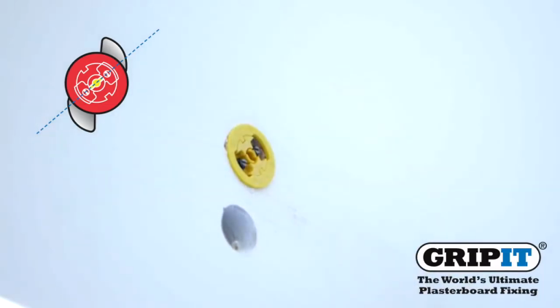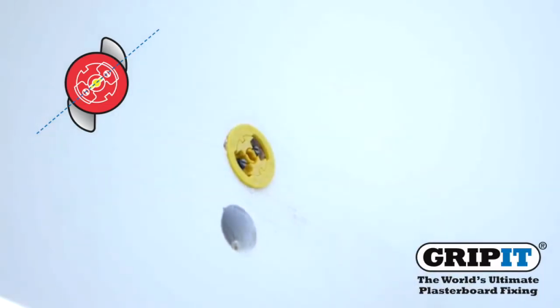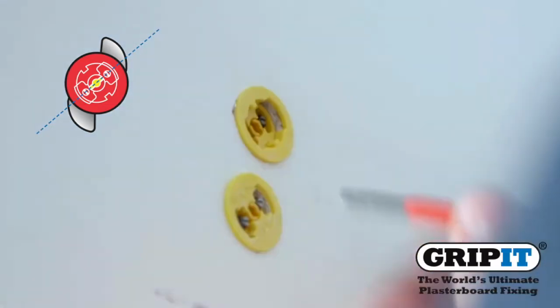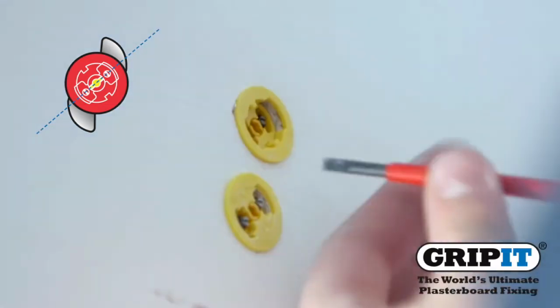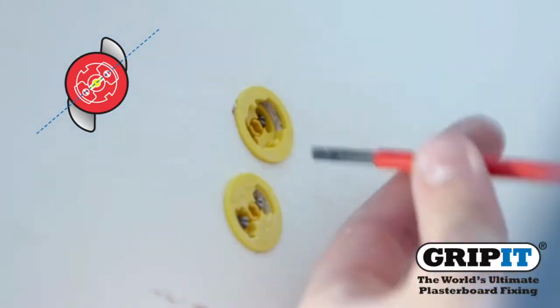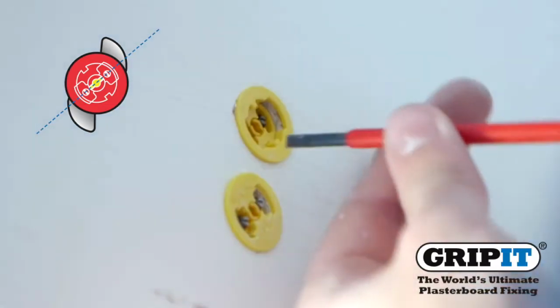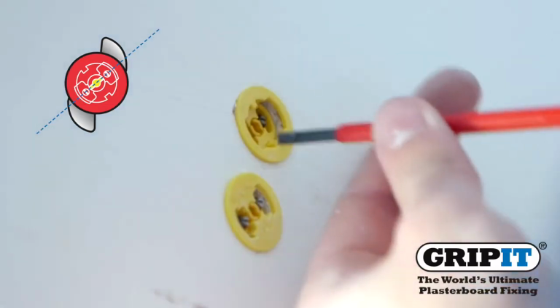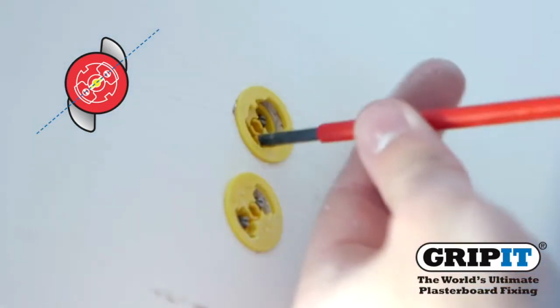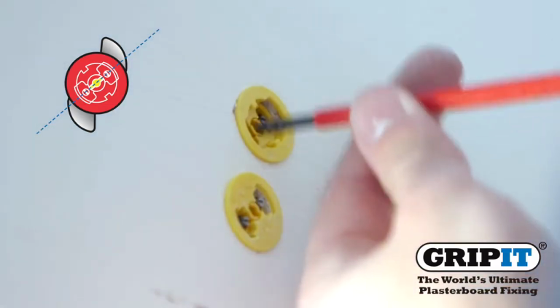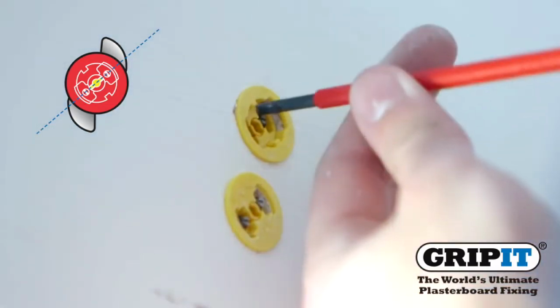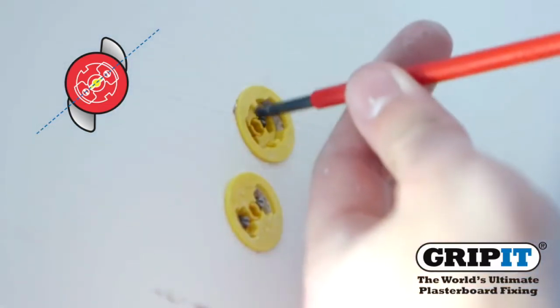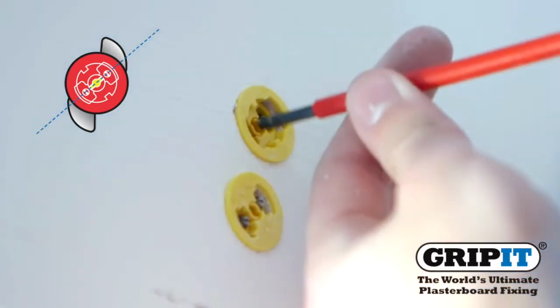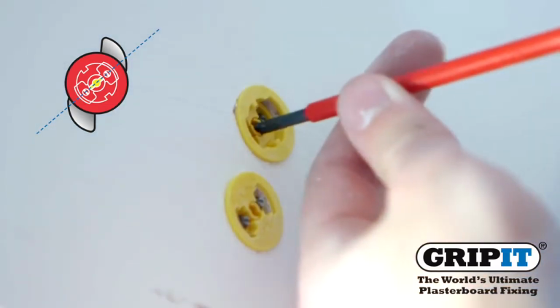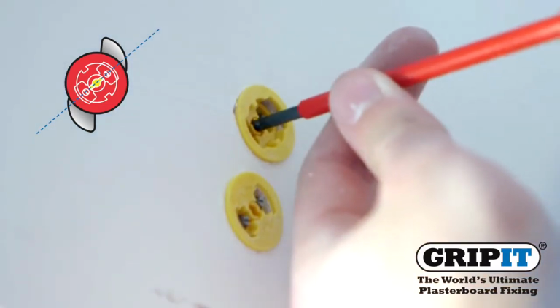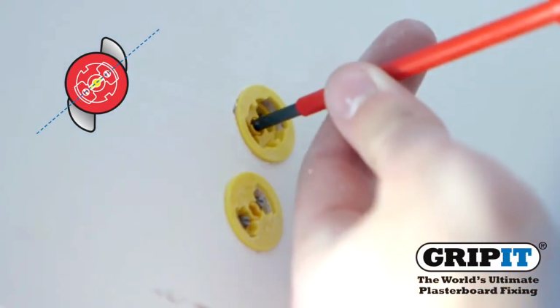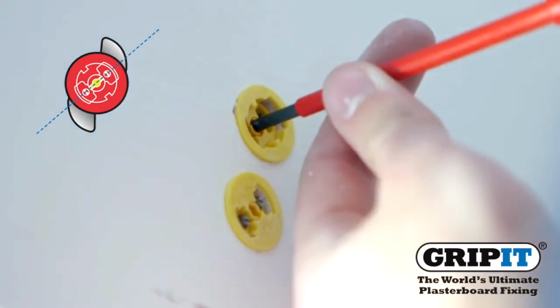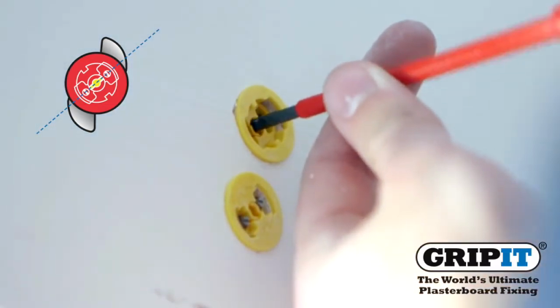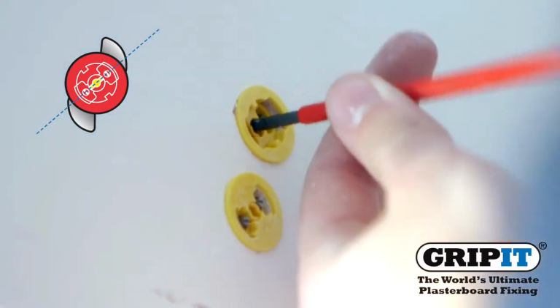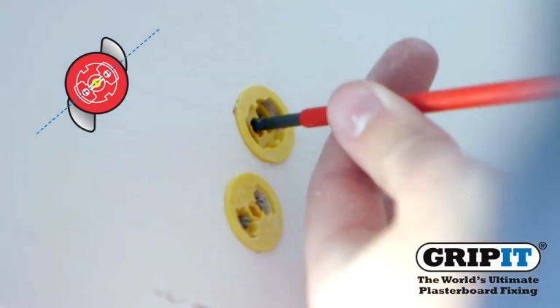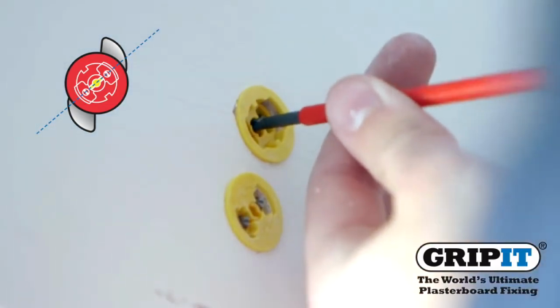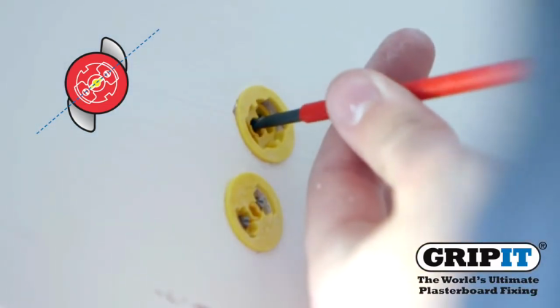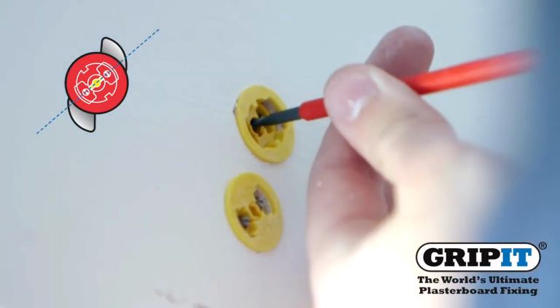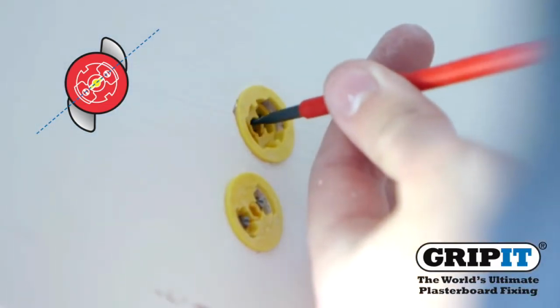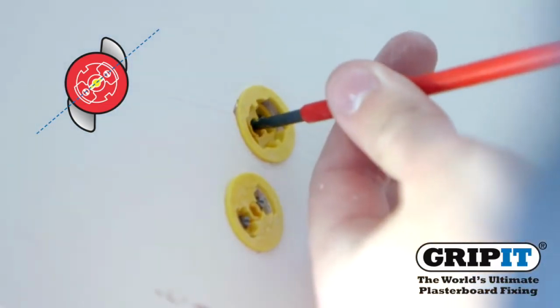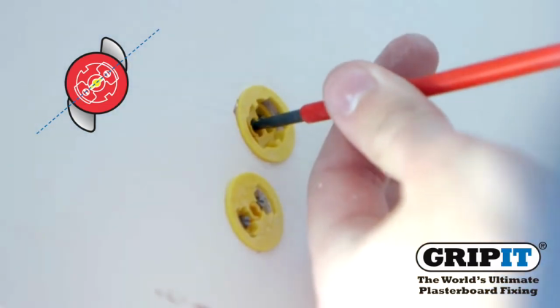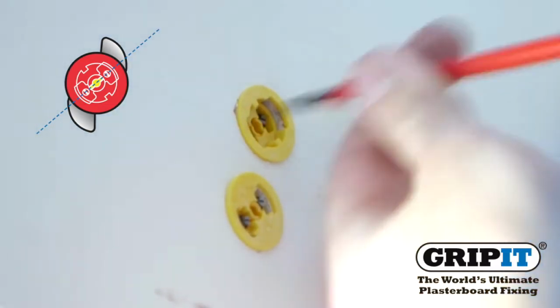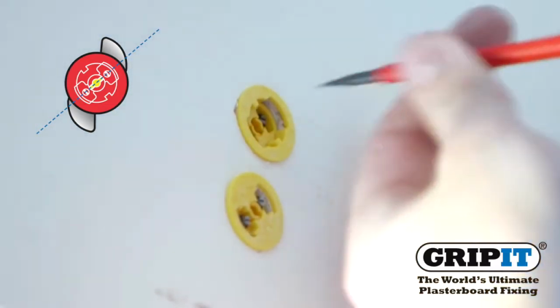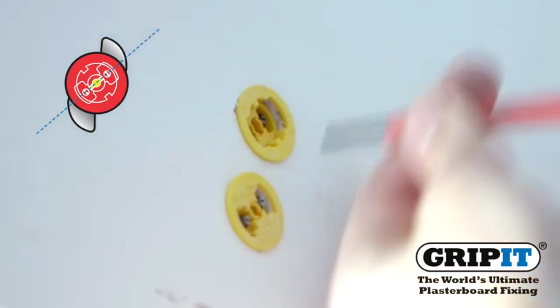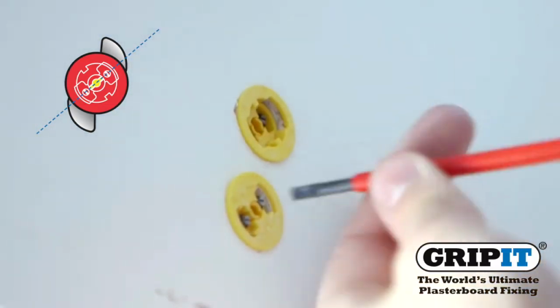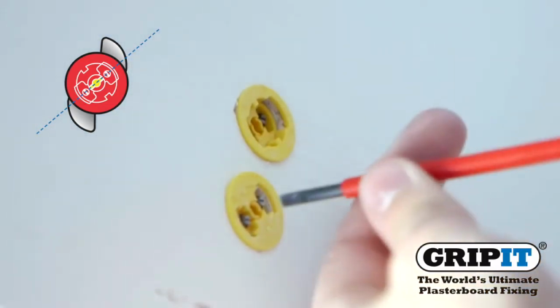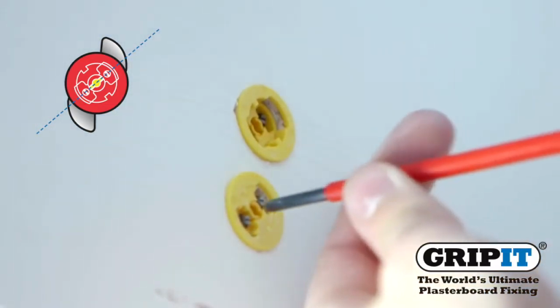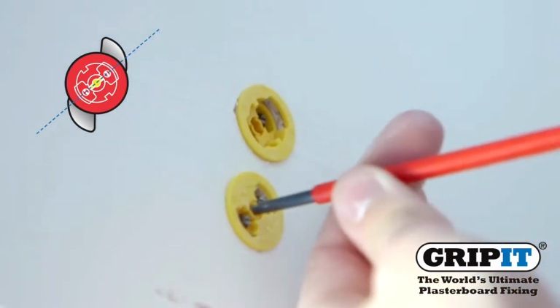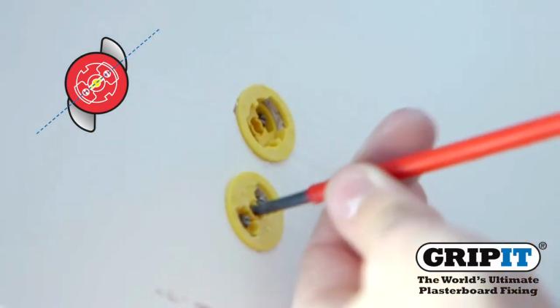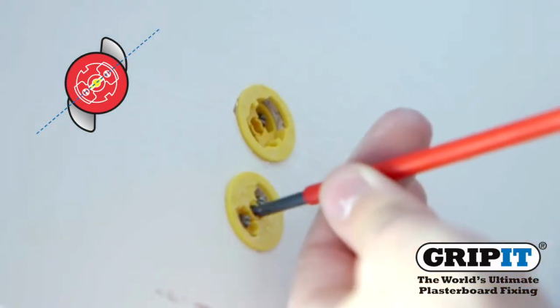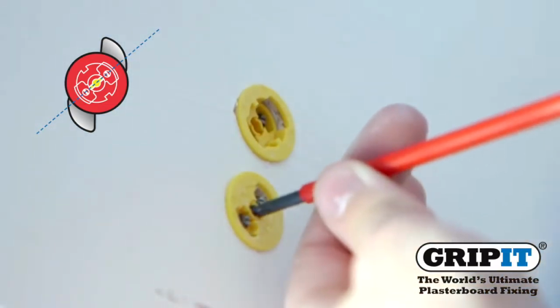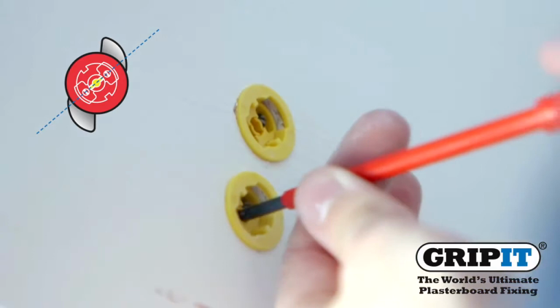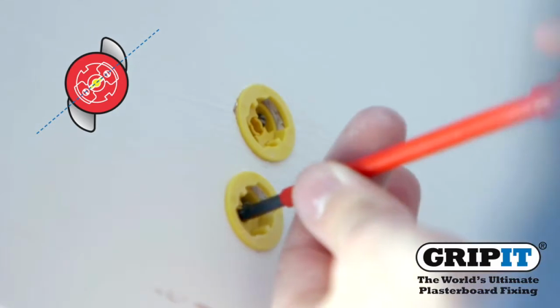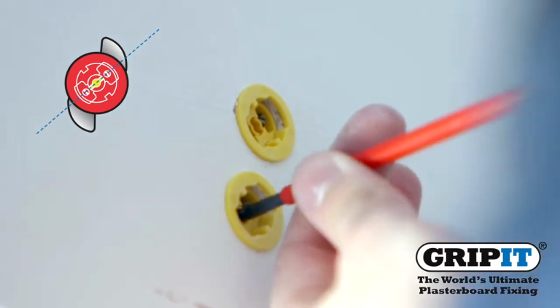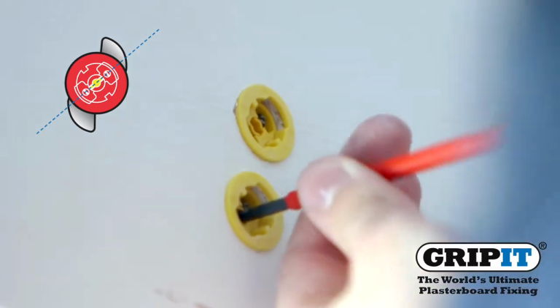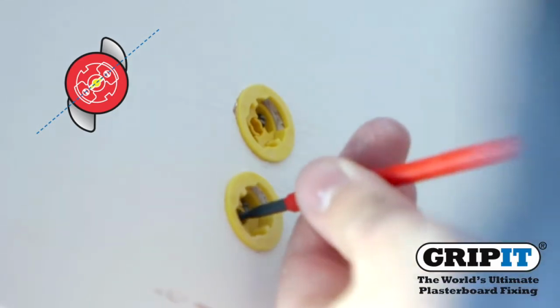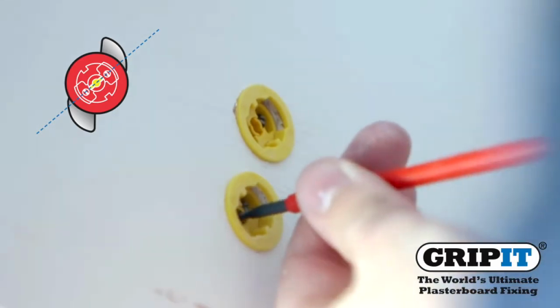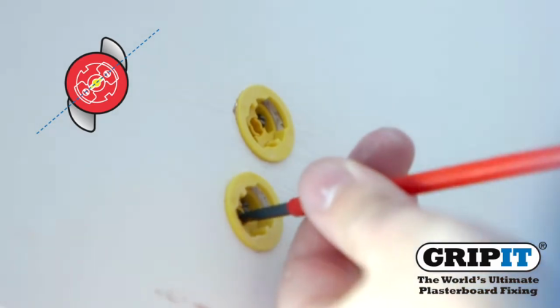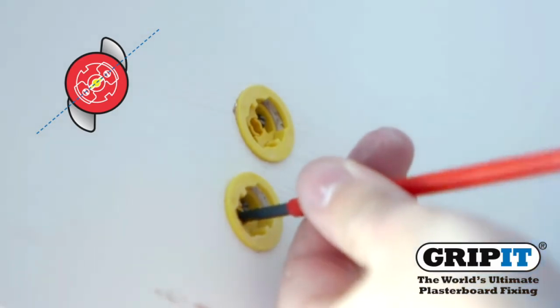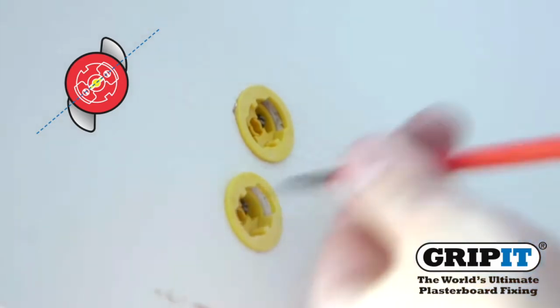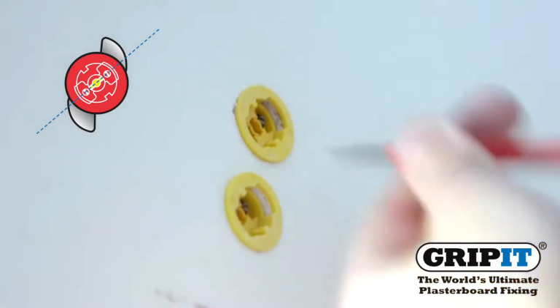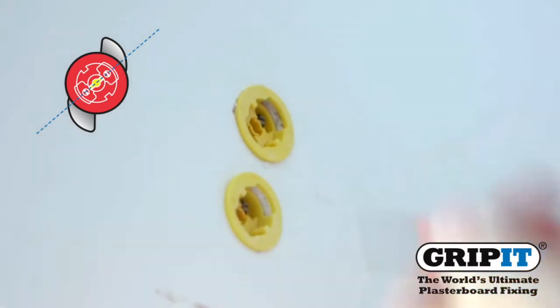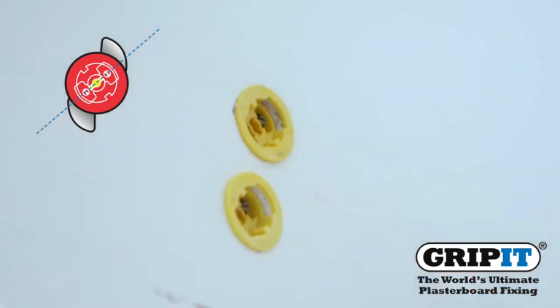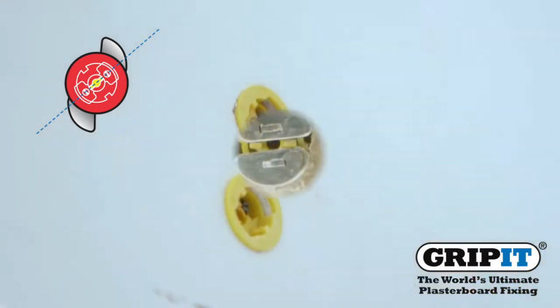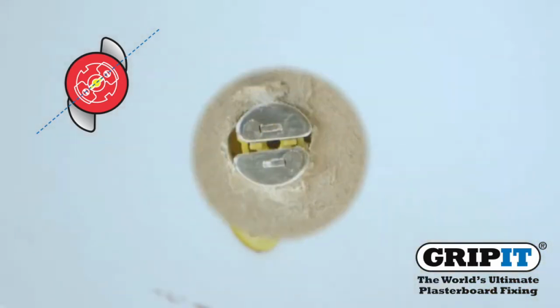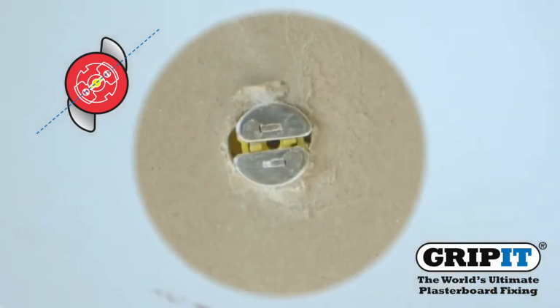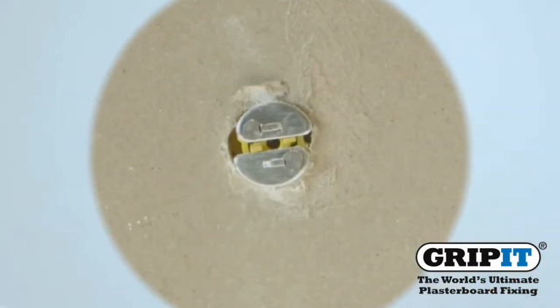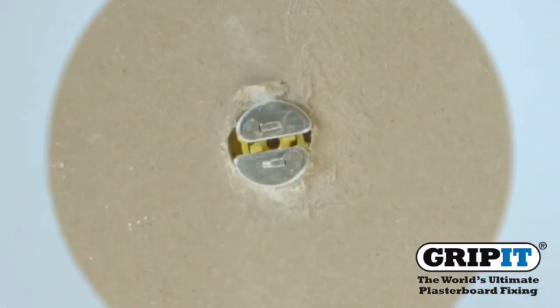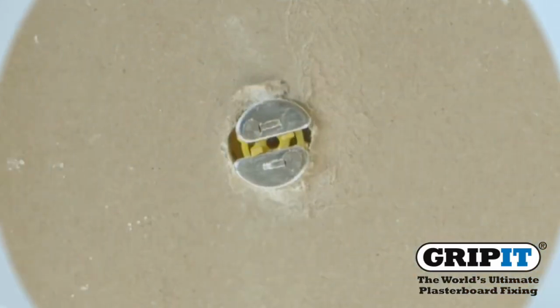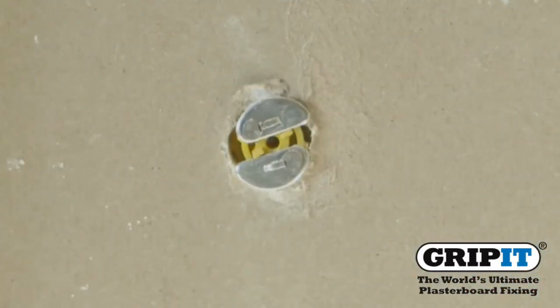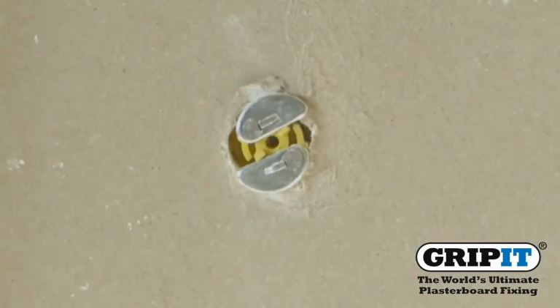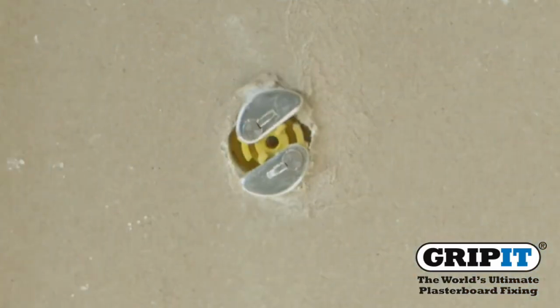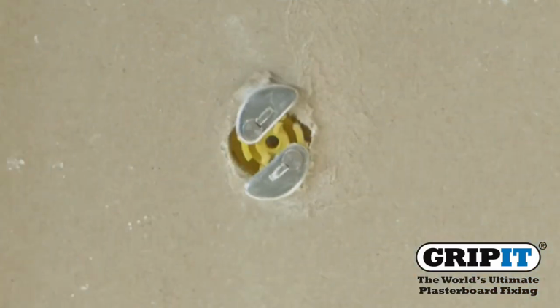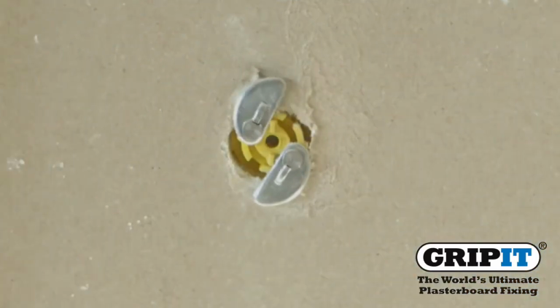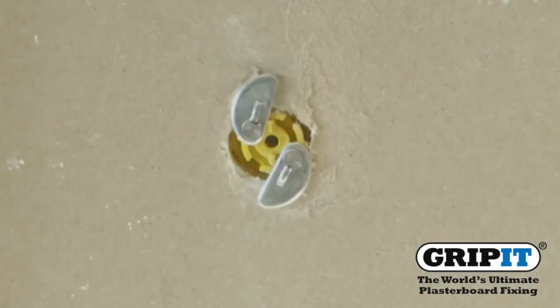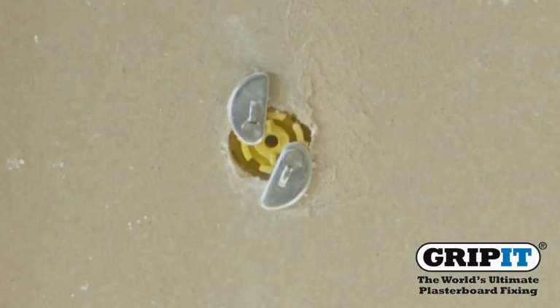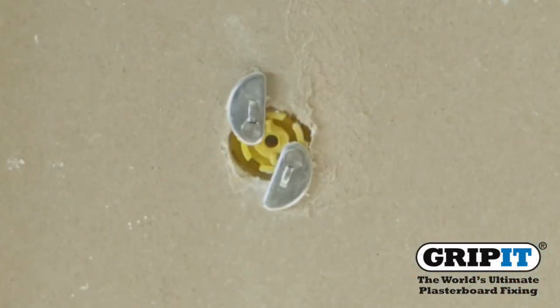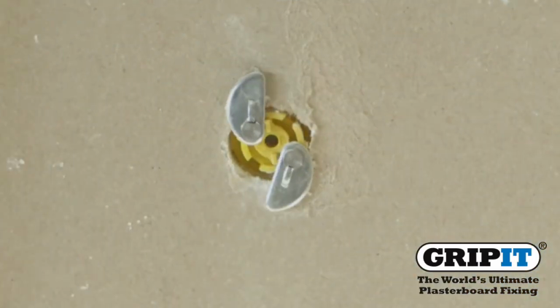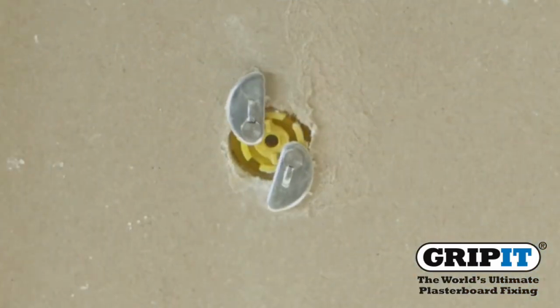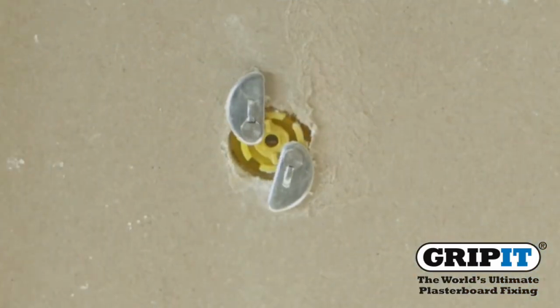After tapping your fixing into the wall, insert a screwdriver in the rotary insert and turn 90 degrees to the right. This will allow the wings to open at the back and secure your gripit.